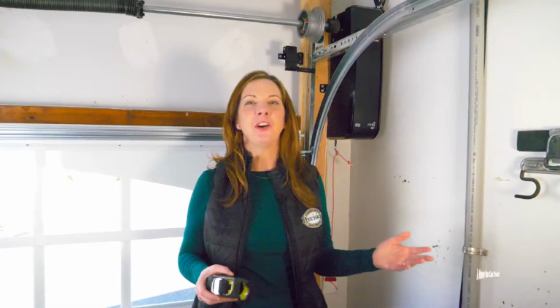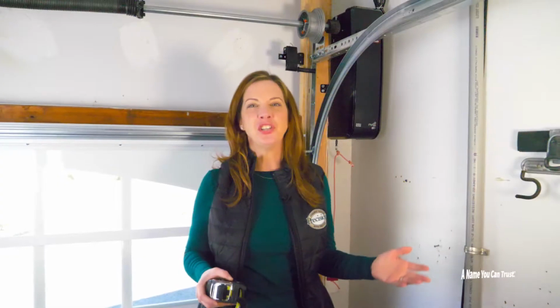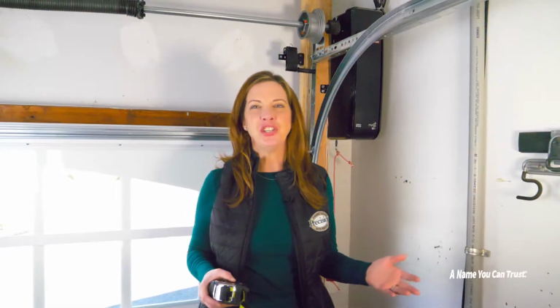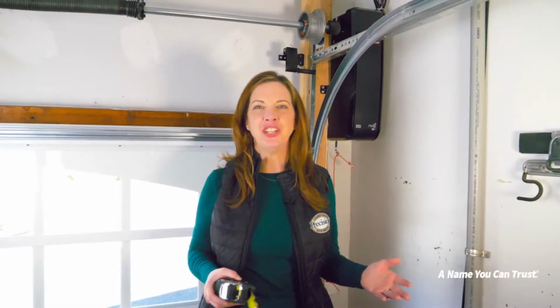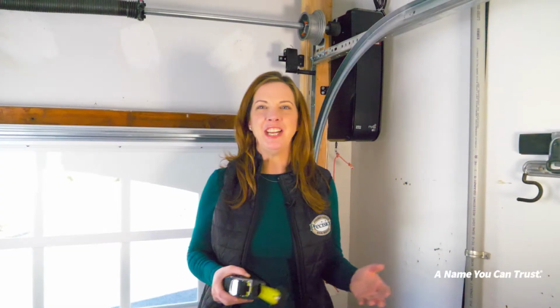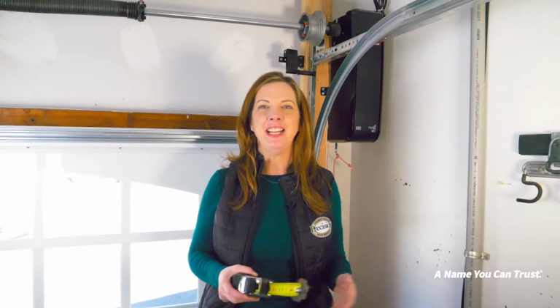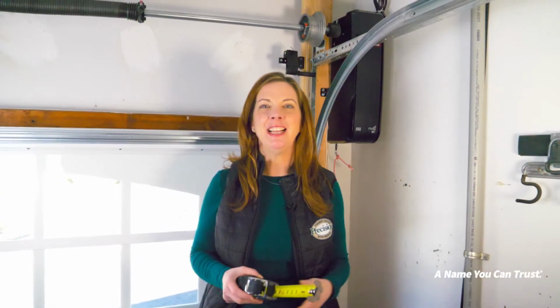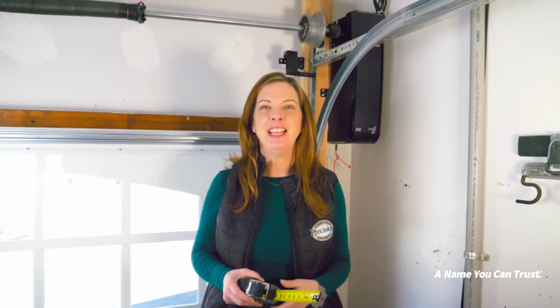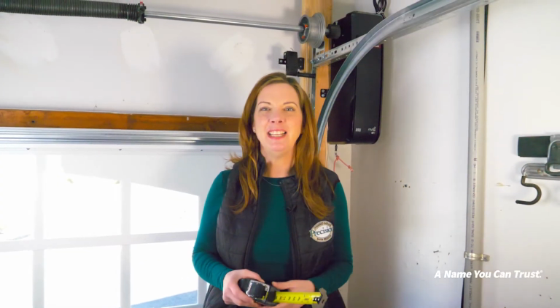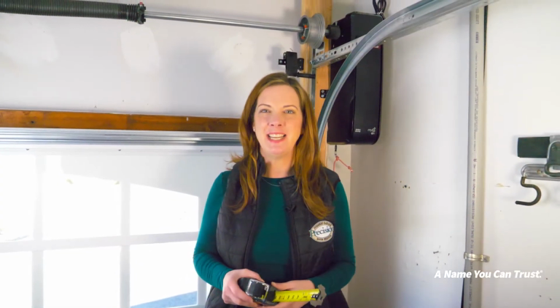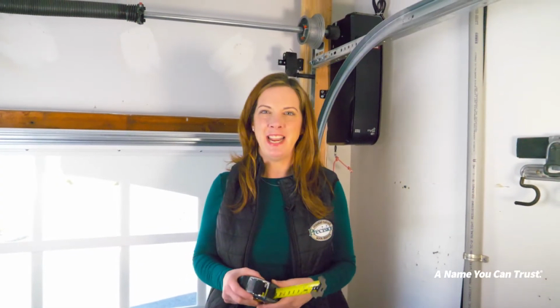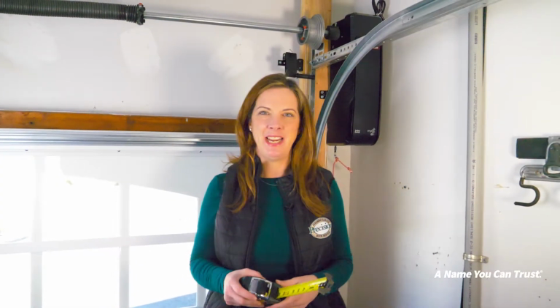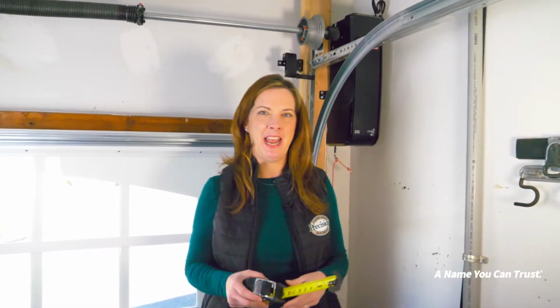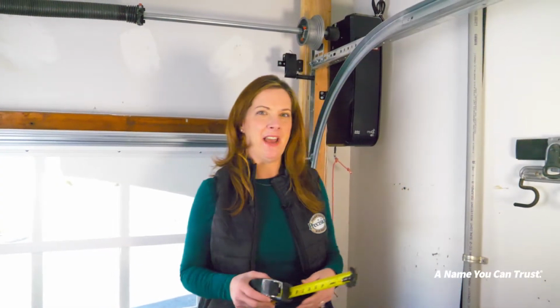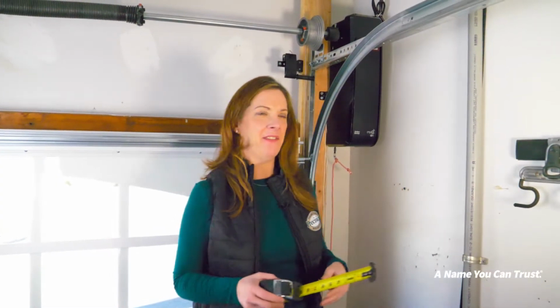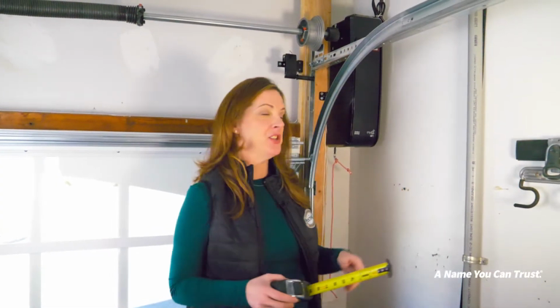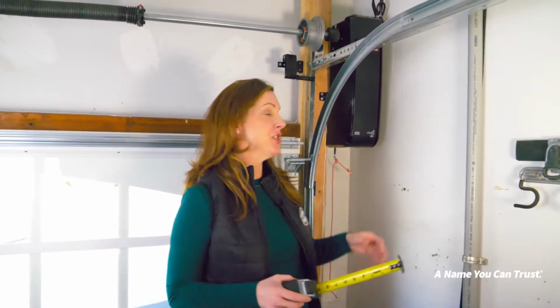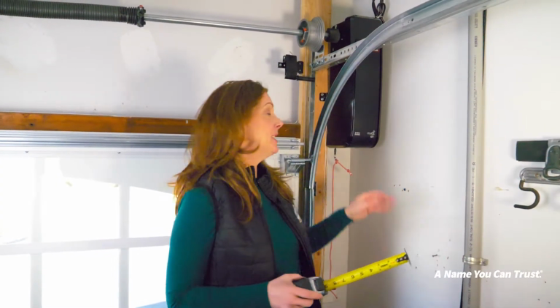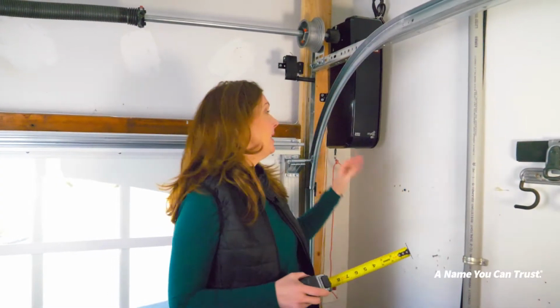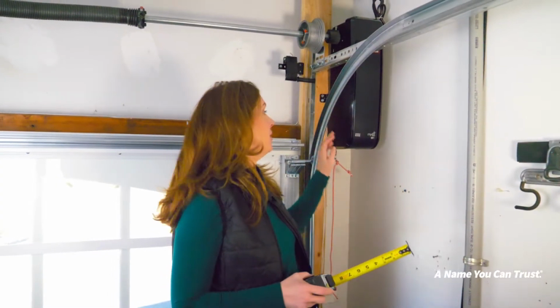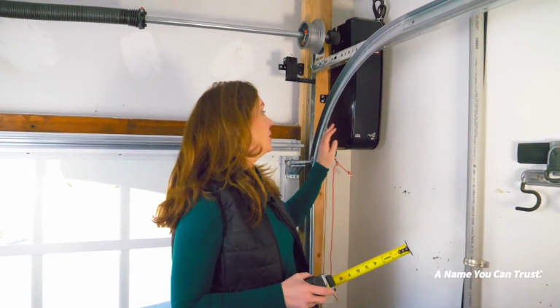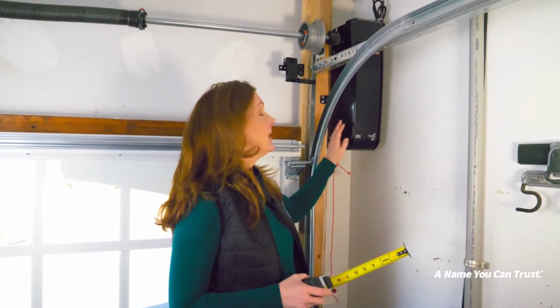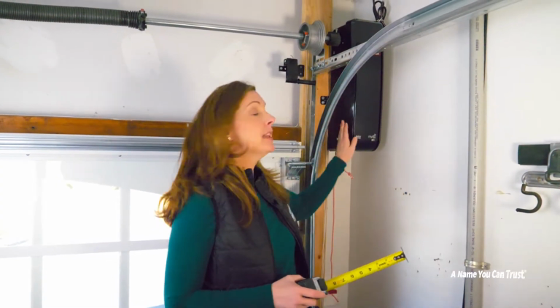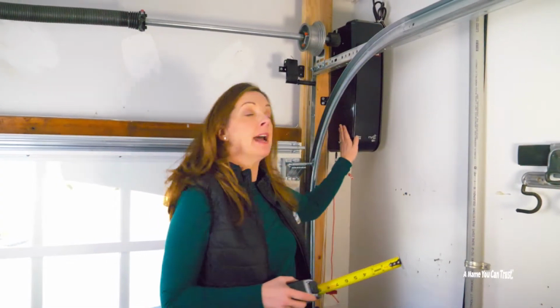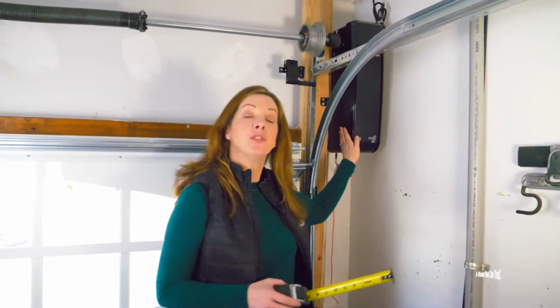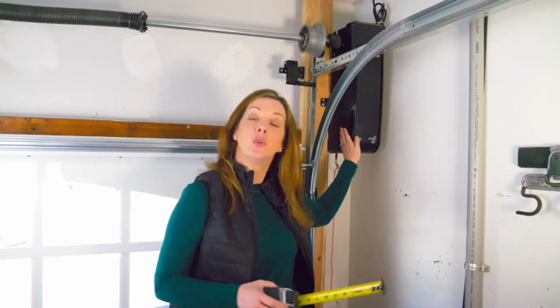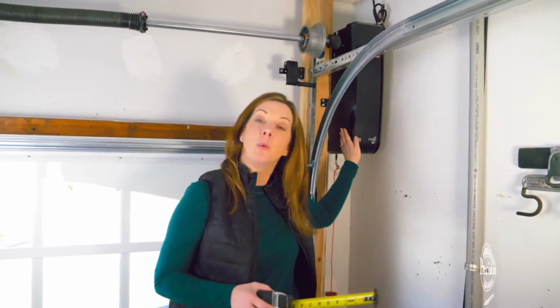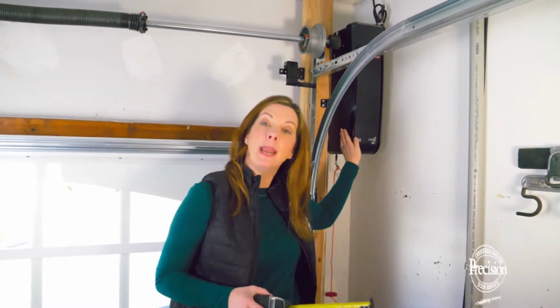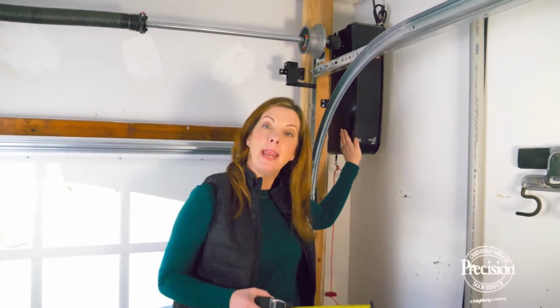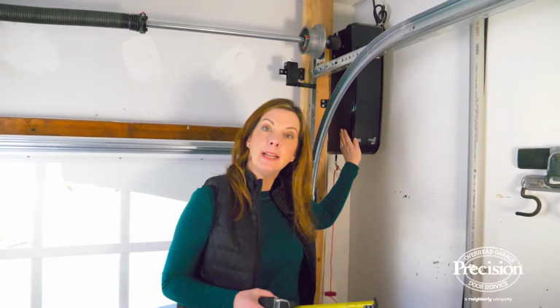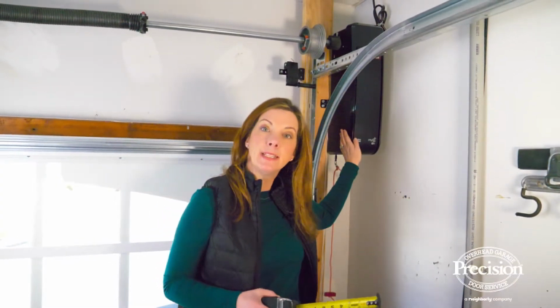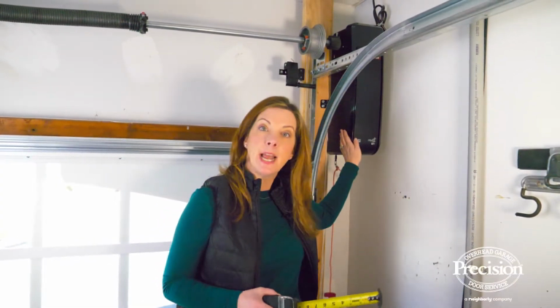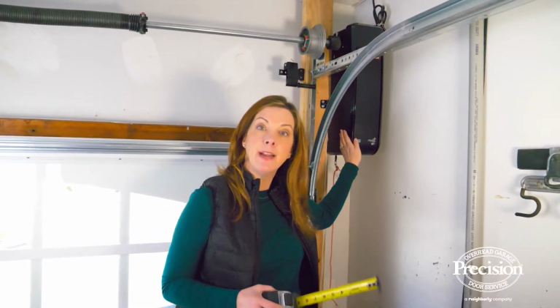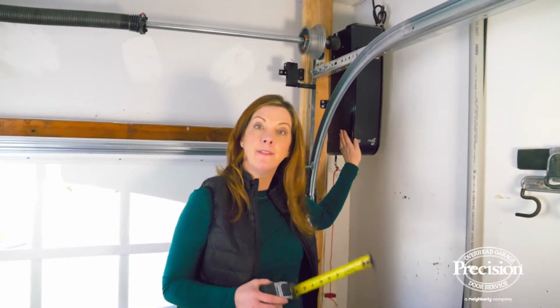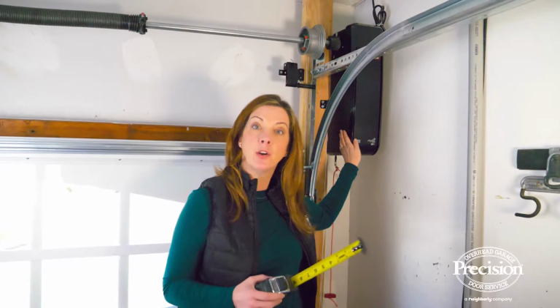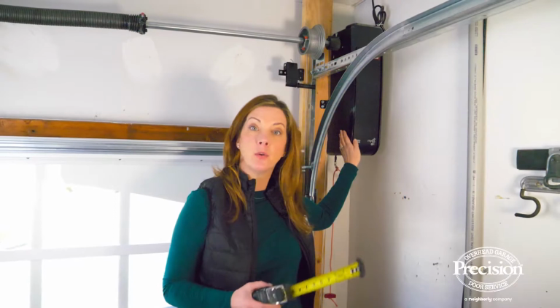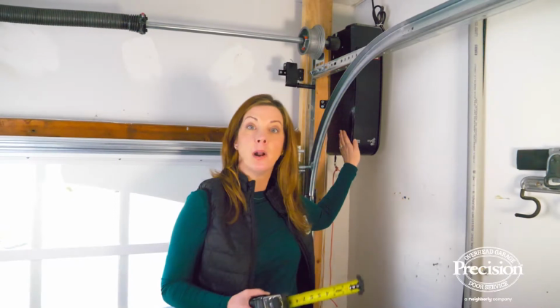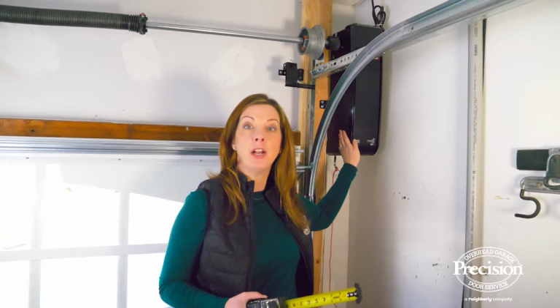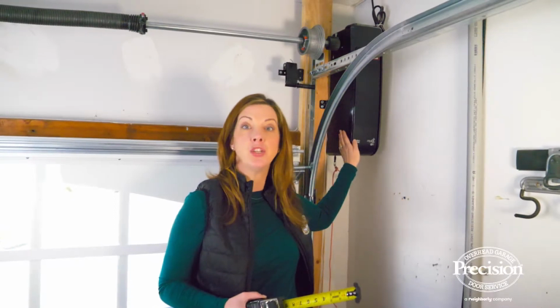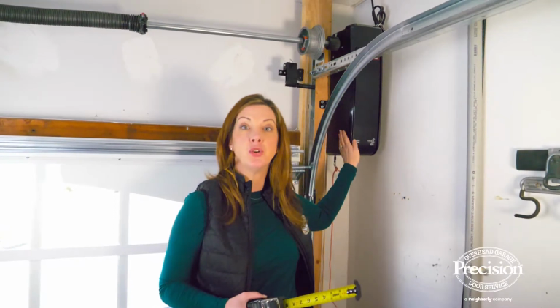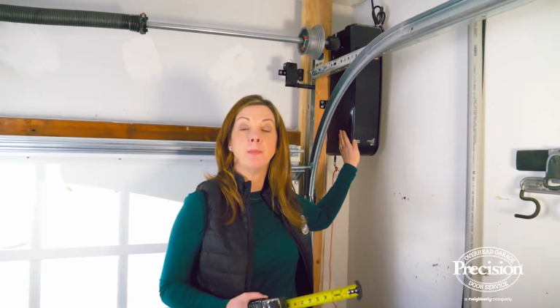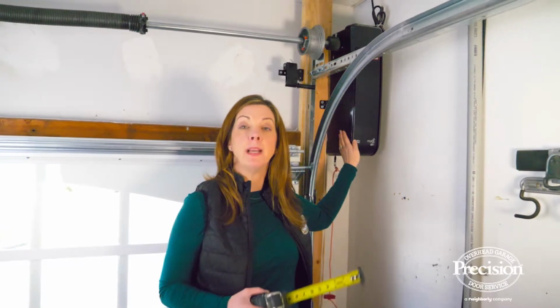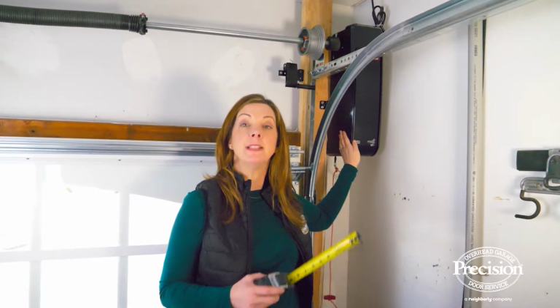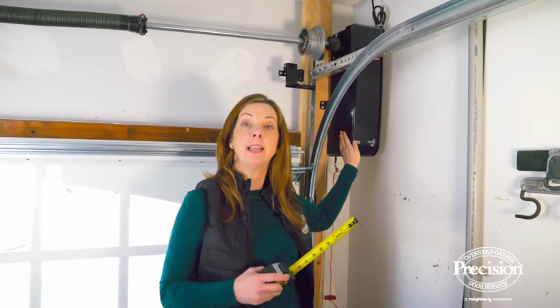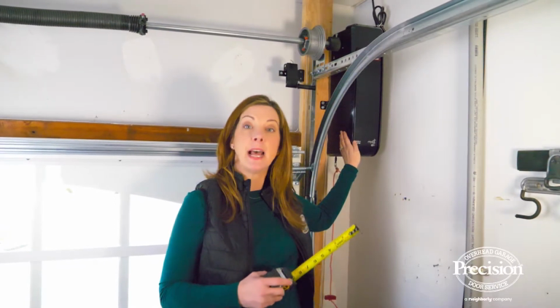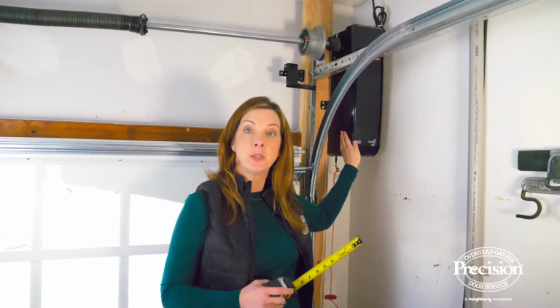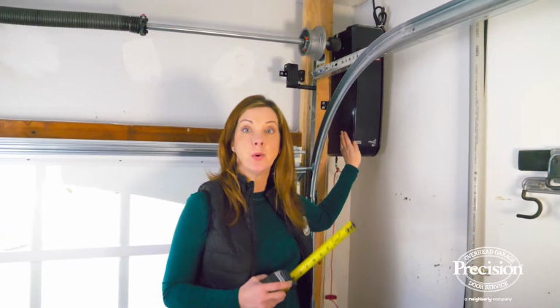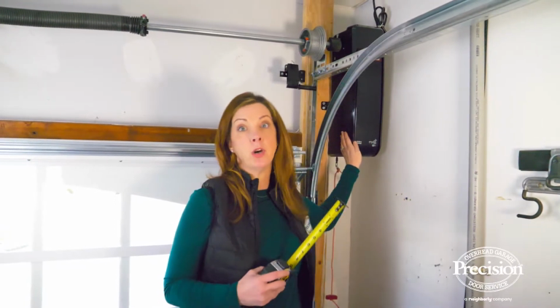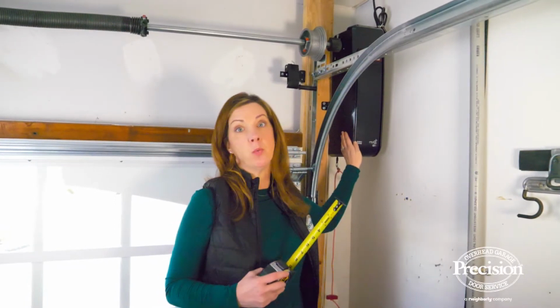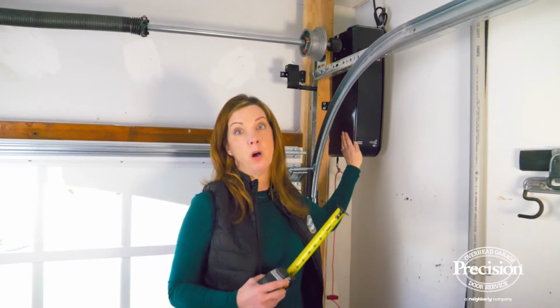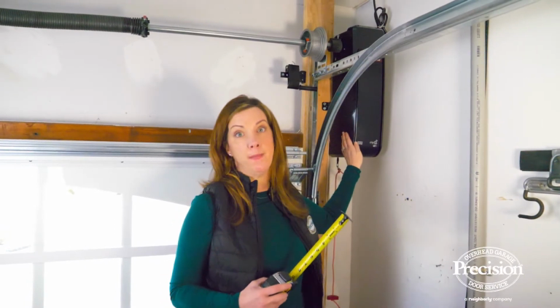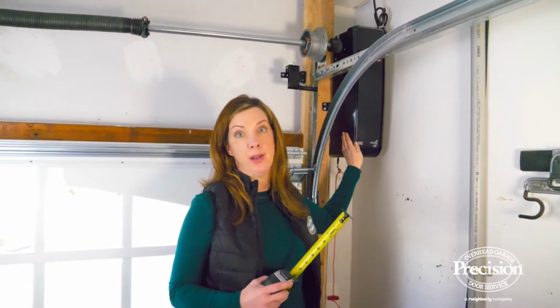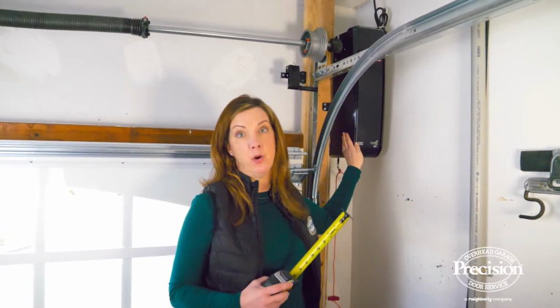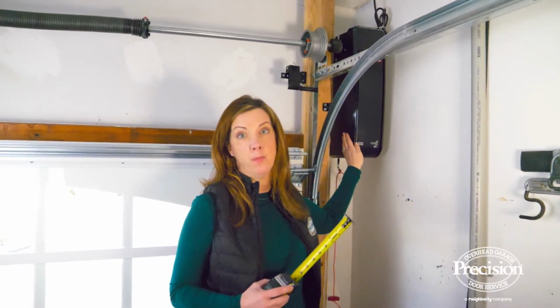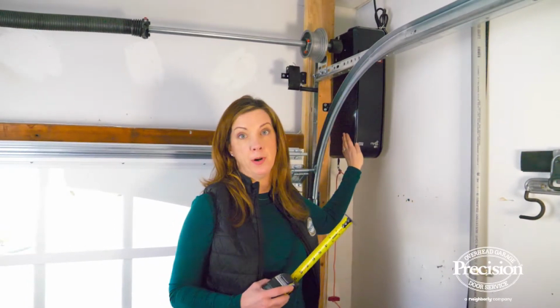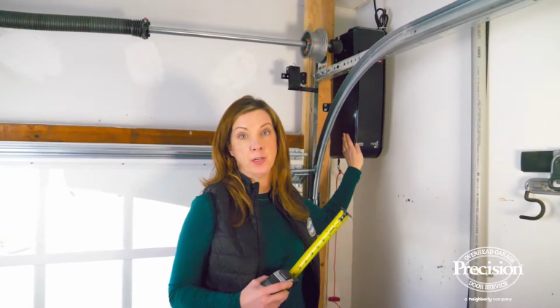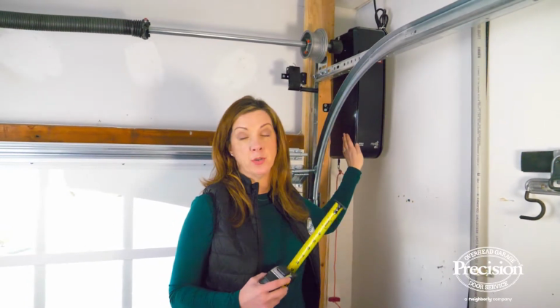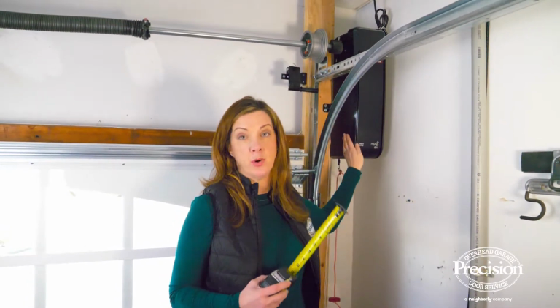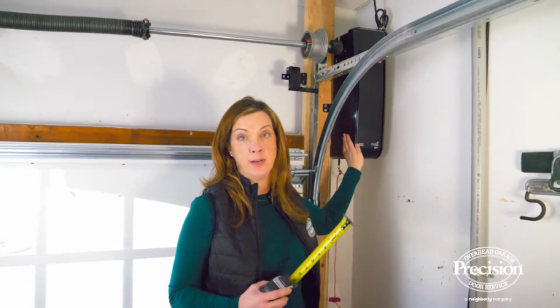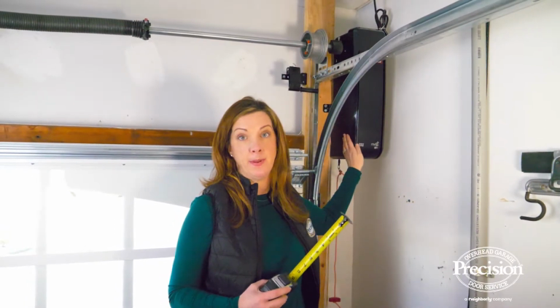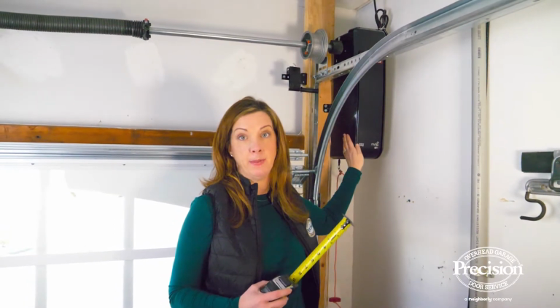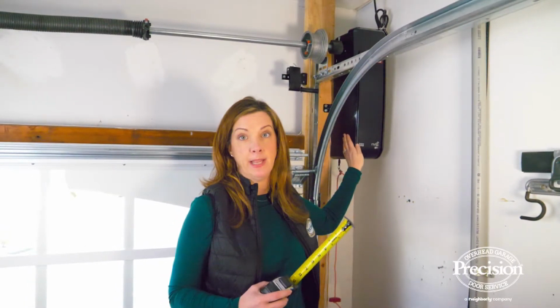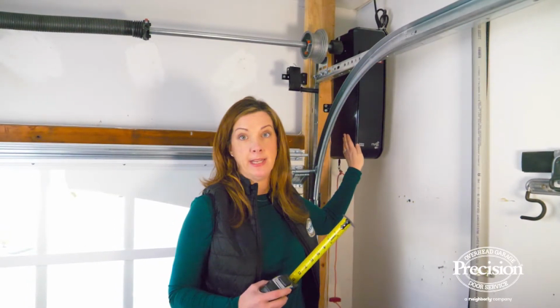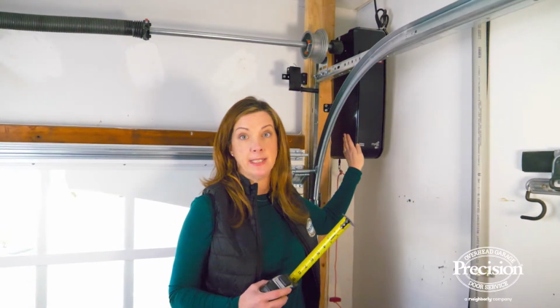First, you'll need at least eight and a half inches either to the left or right hand side of your garage door, because that's where your wall mount opener is going to be placed.